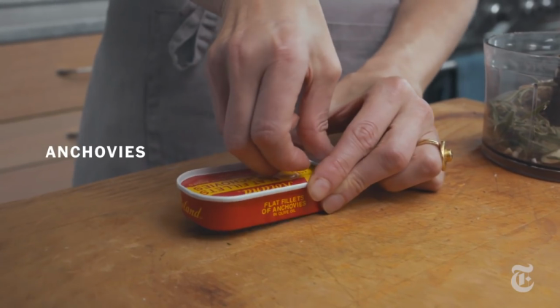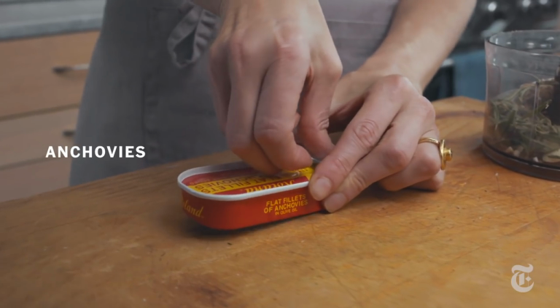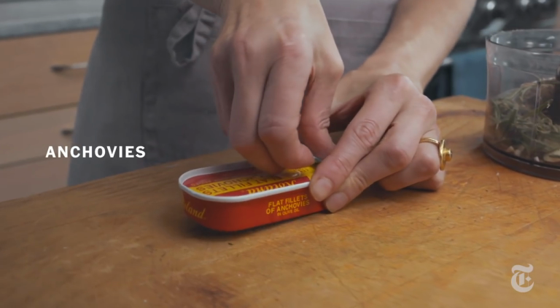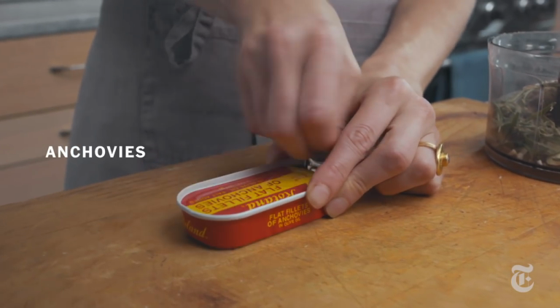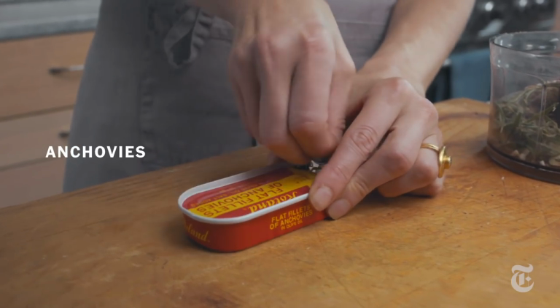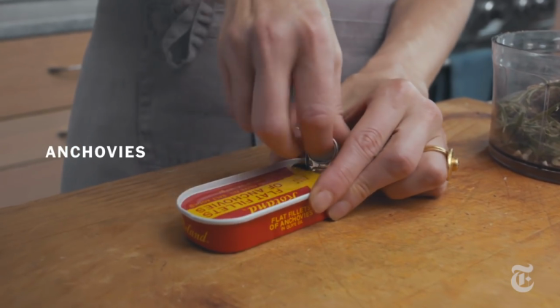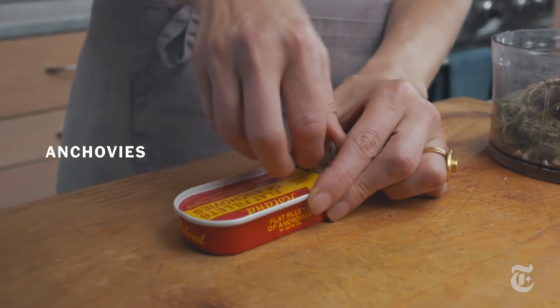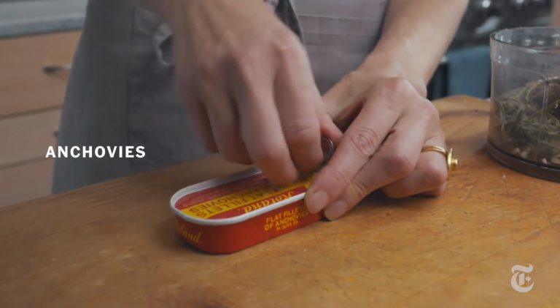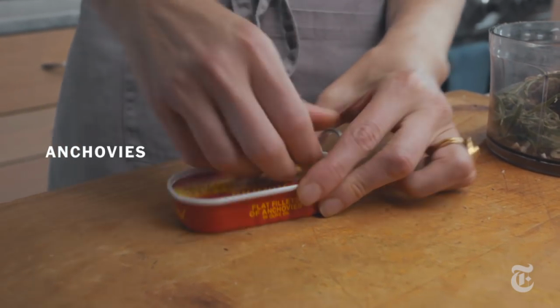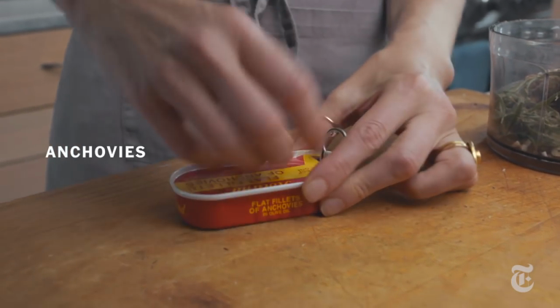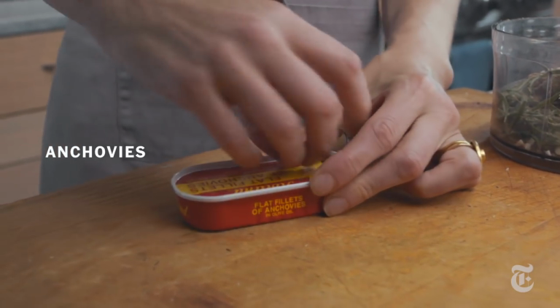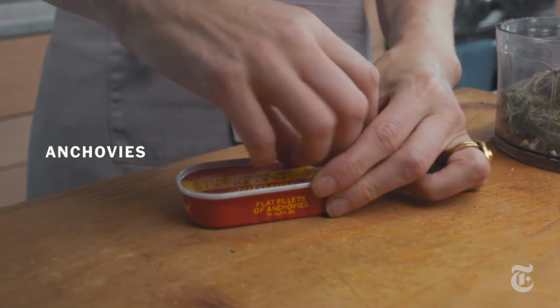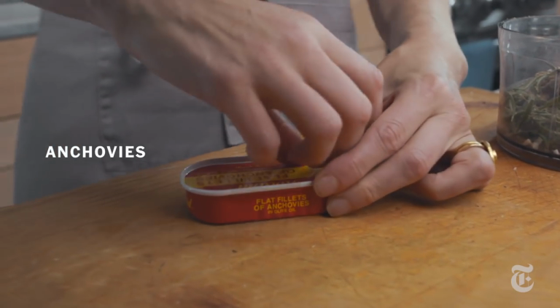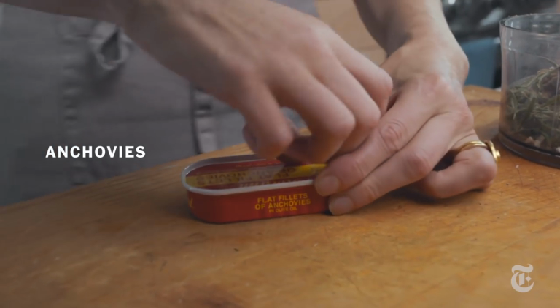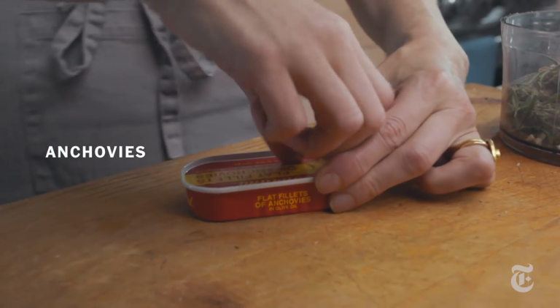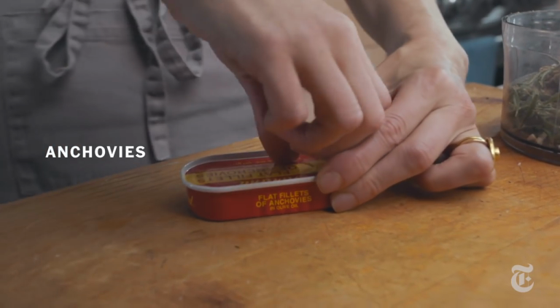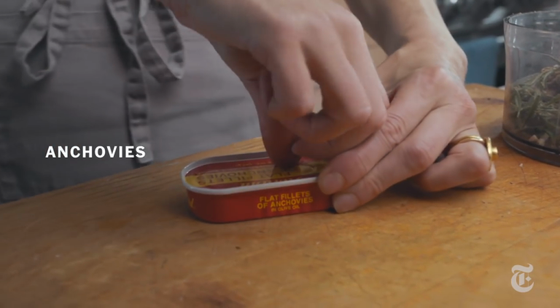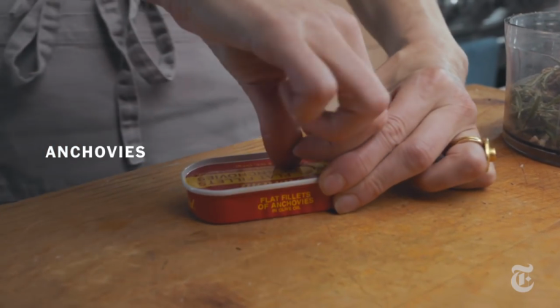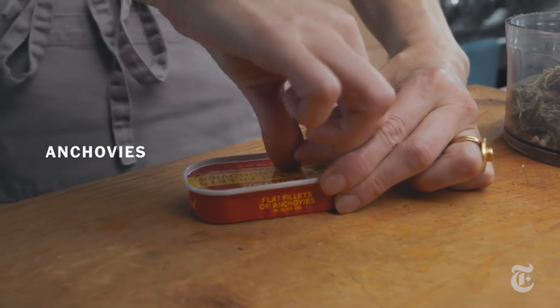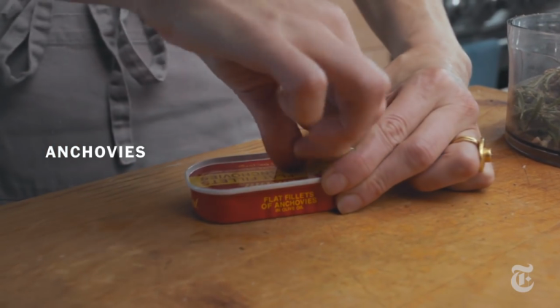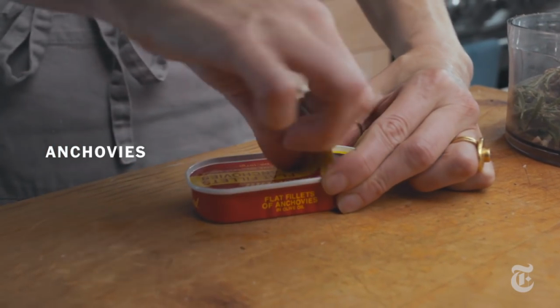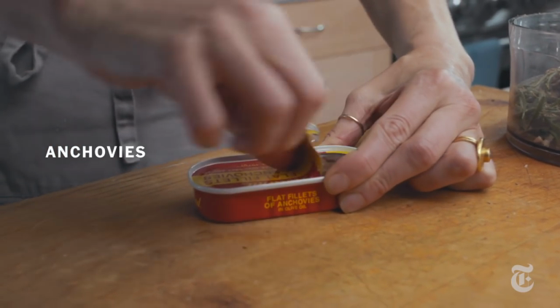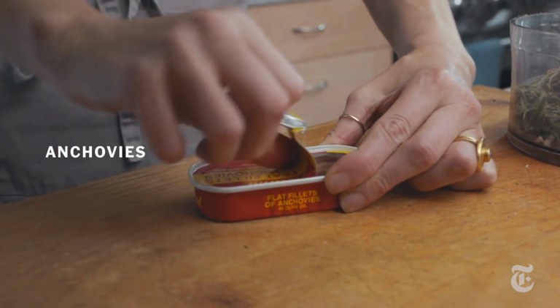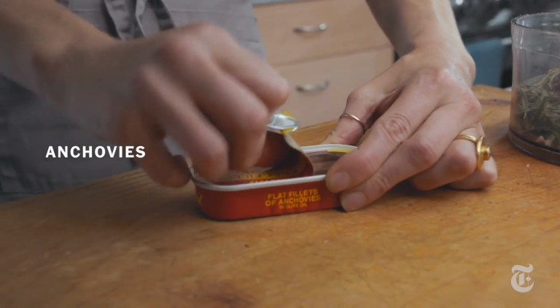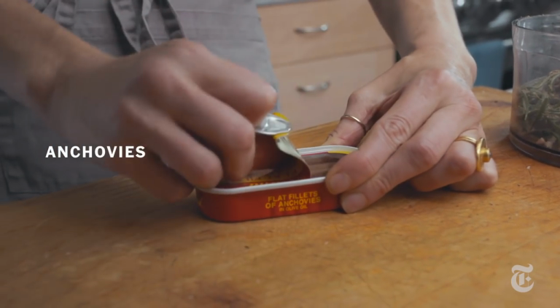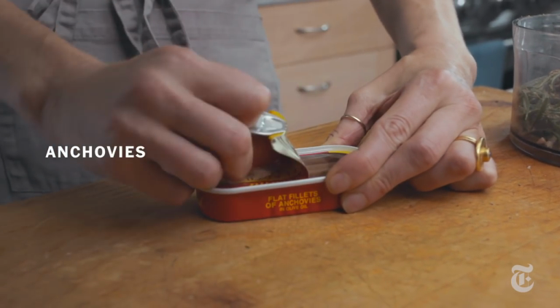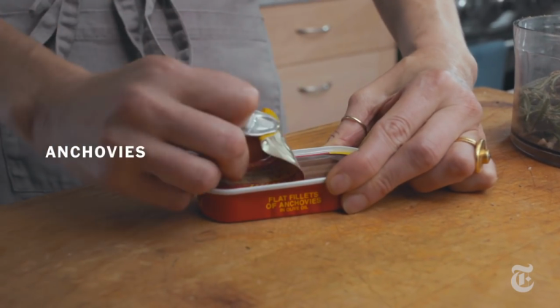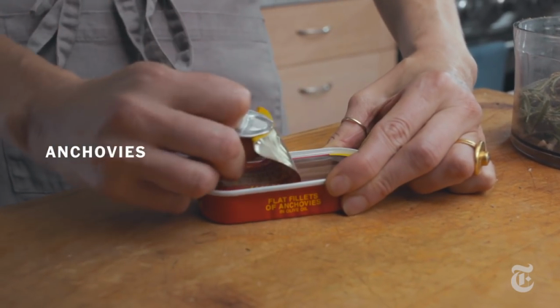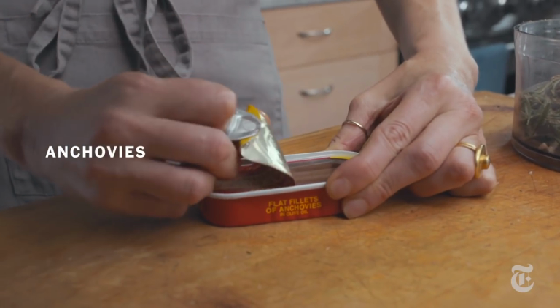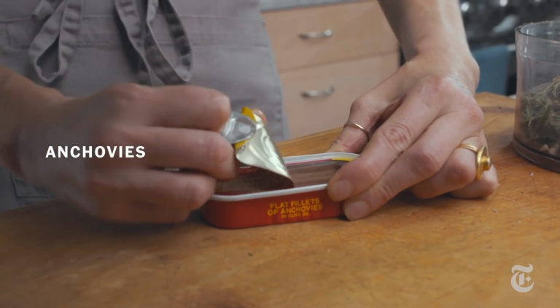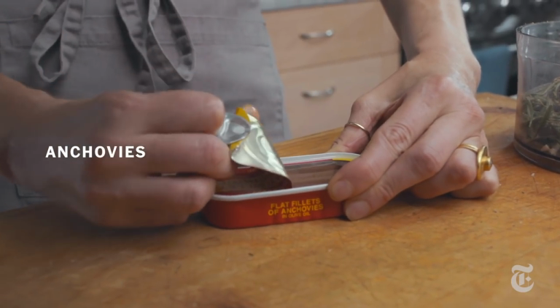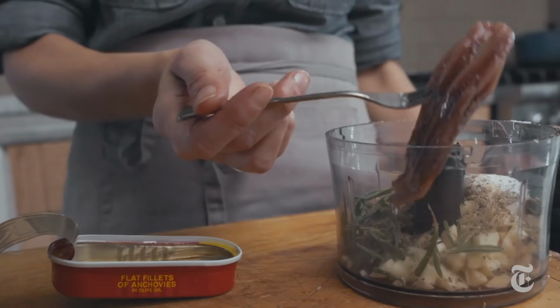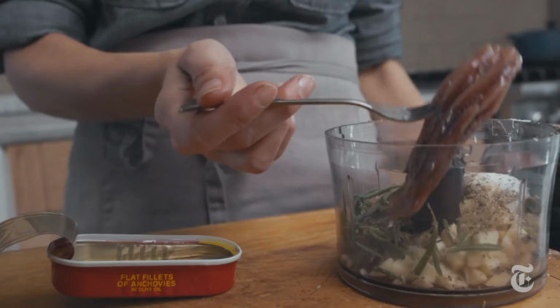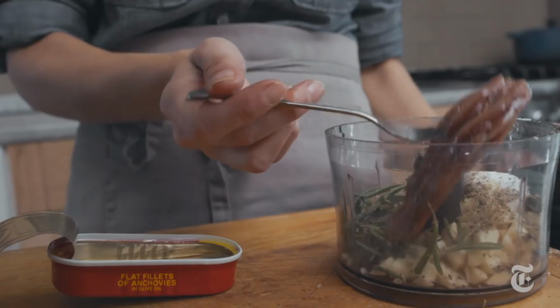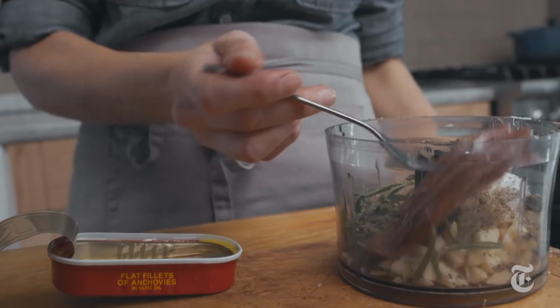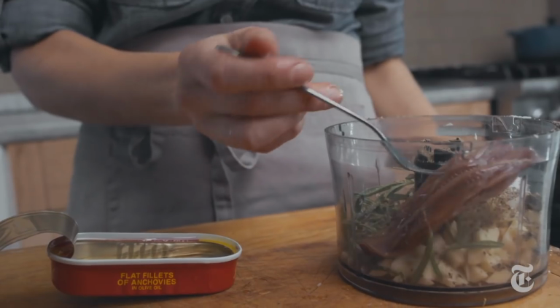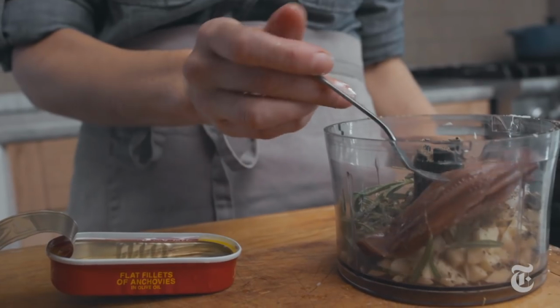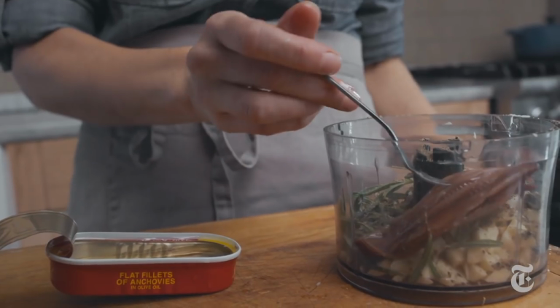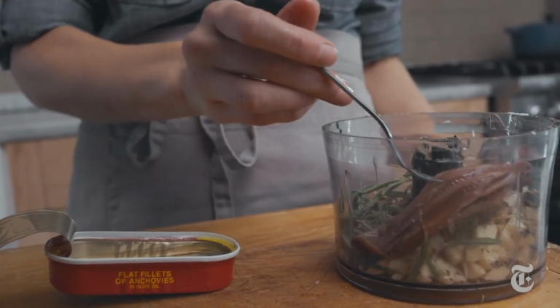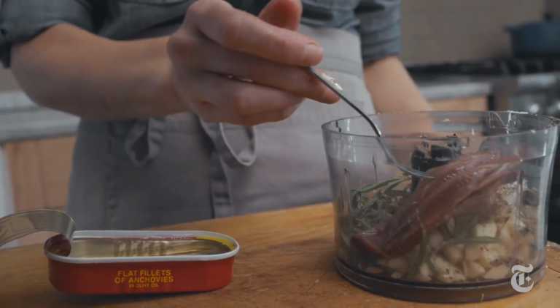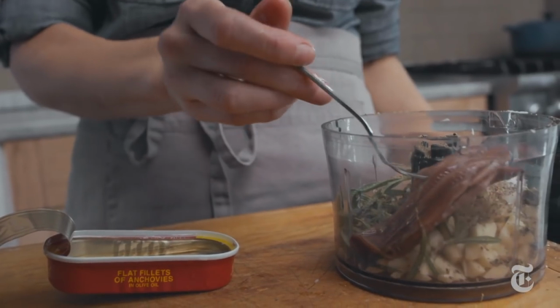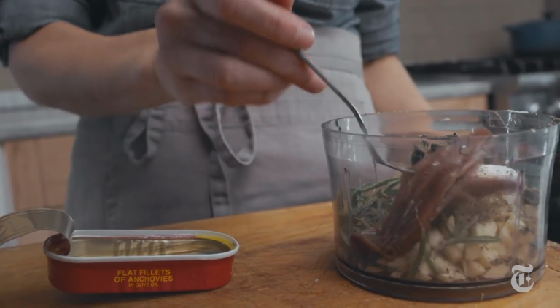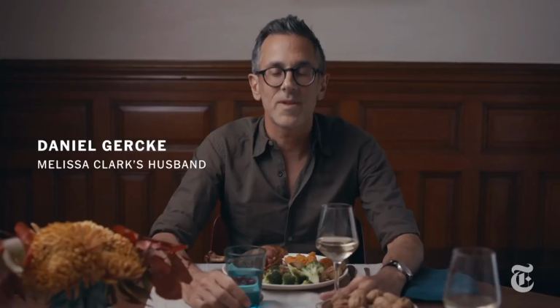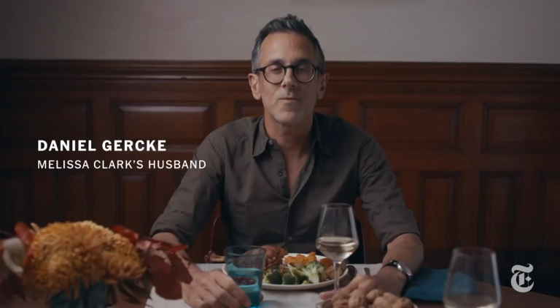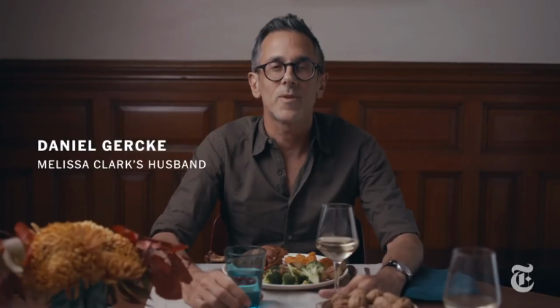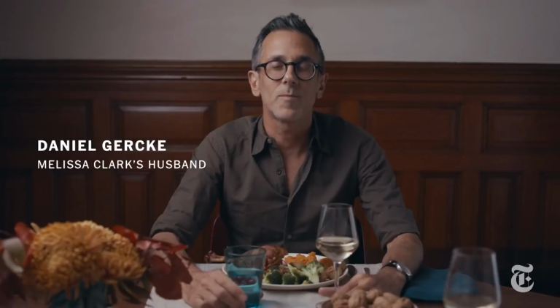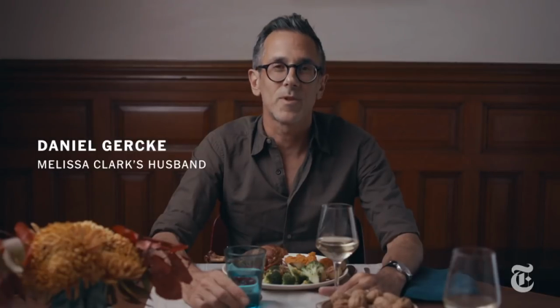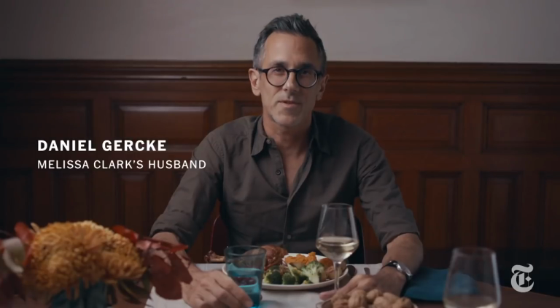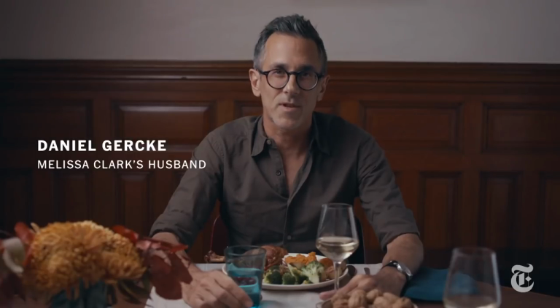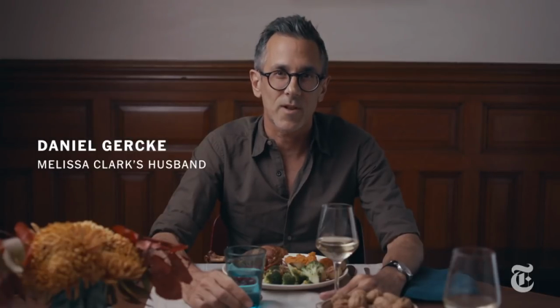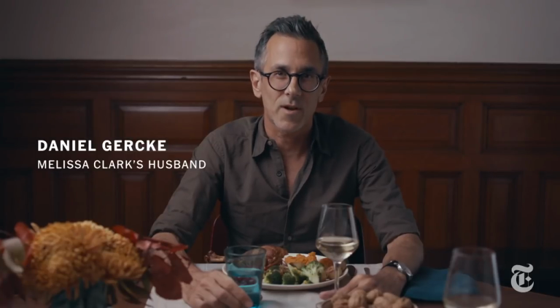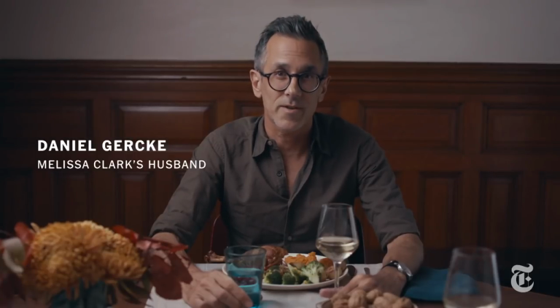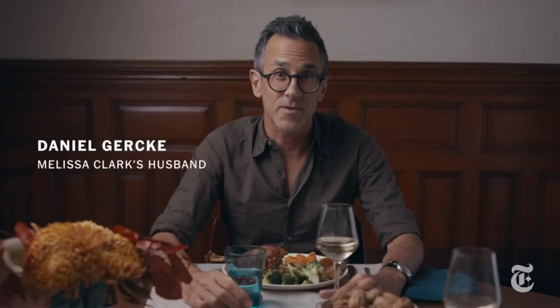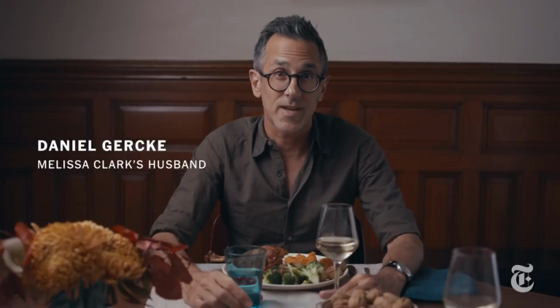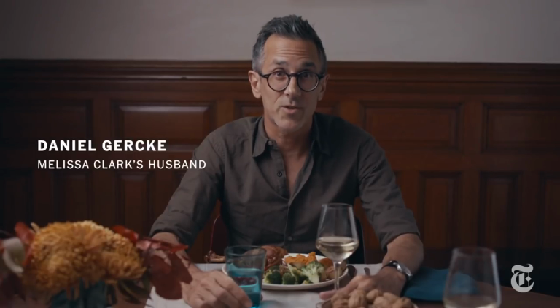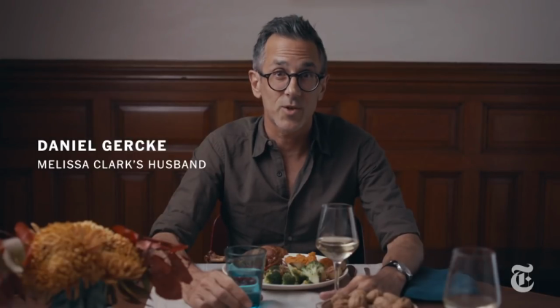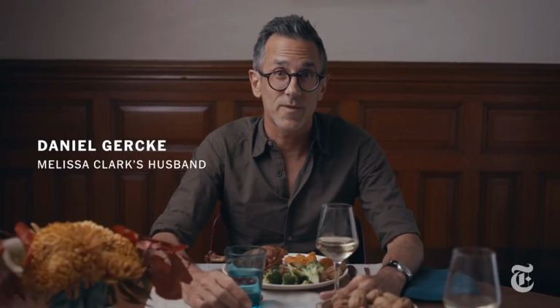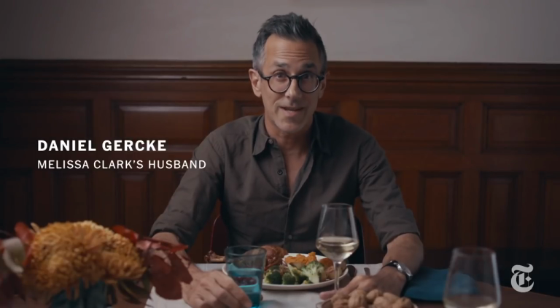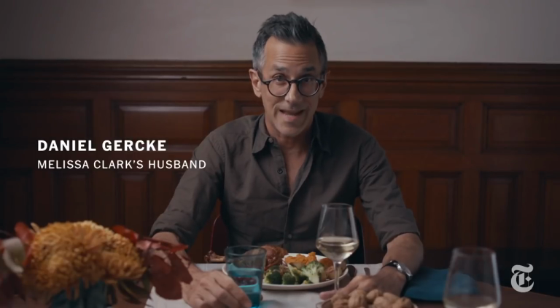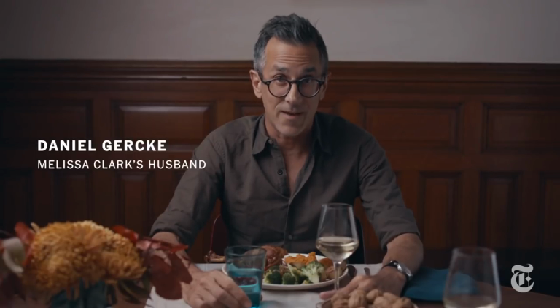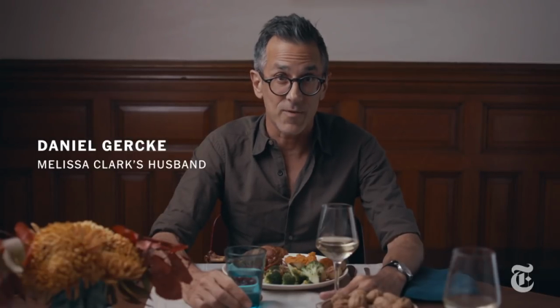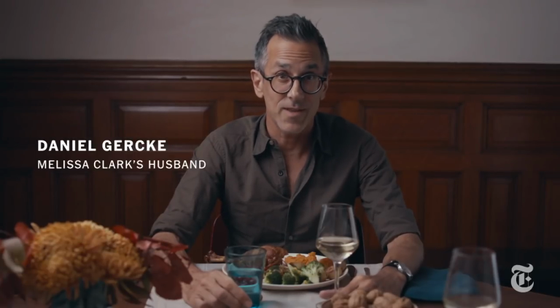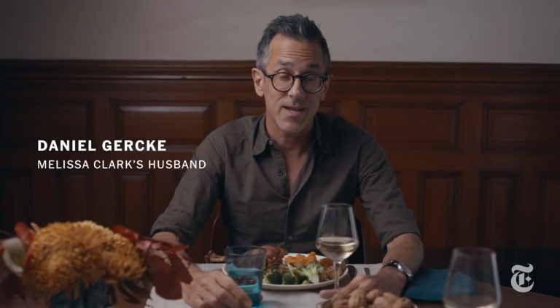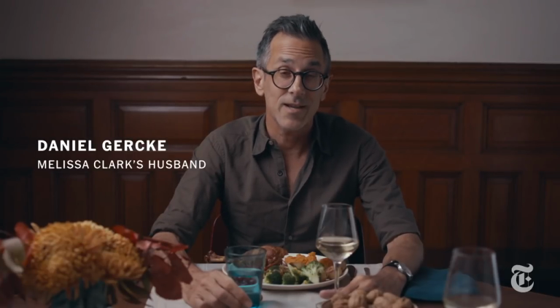You're just gonna use the whole can. Living with Melissa Clark, there's anchovy in everything.